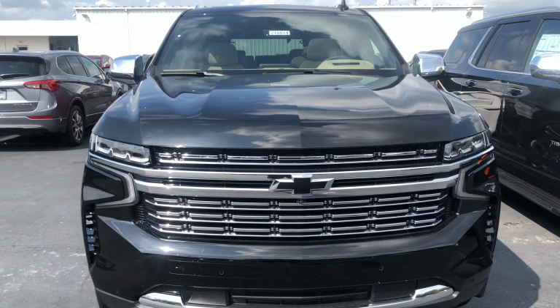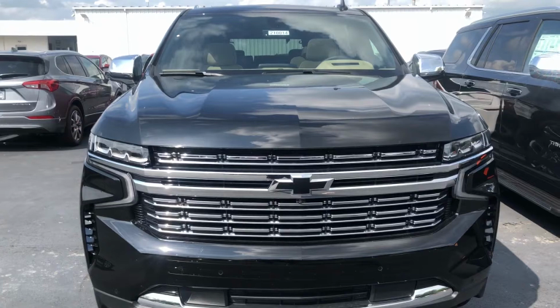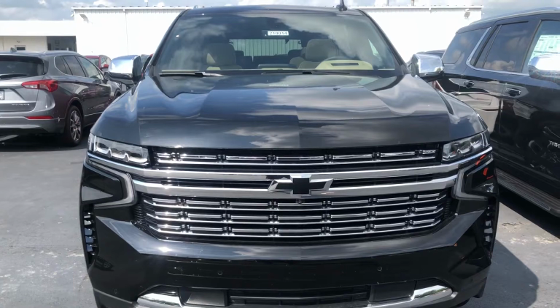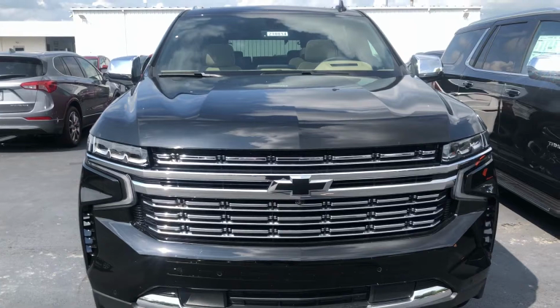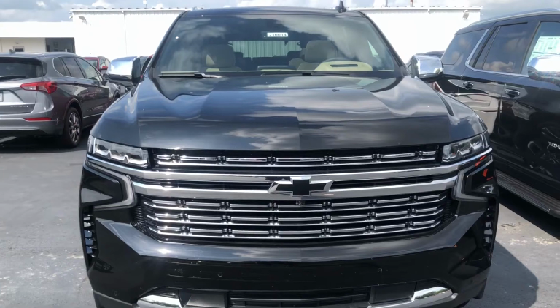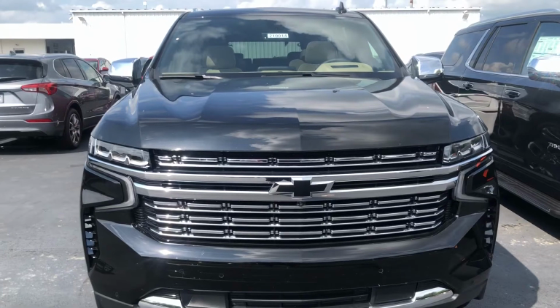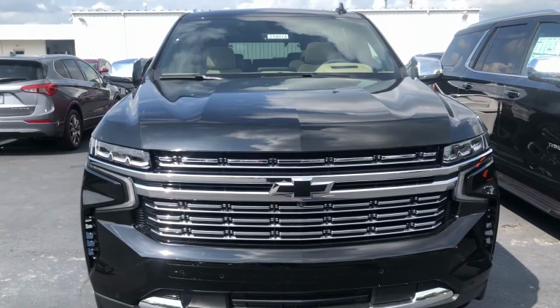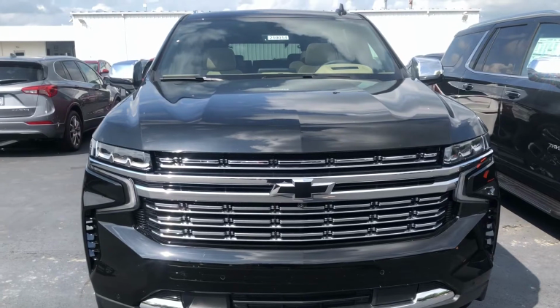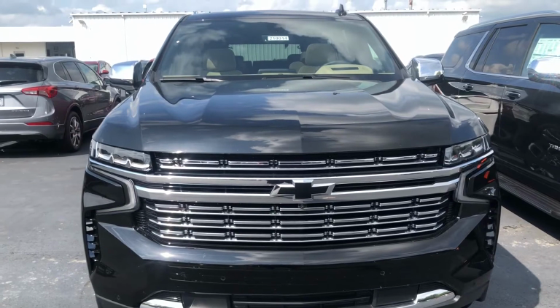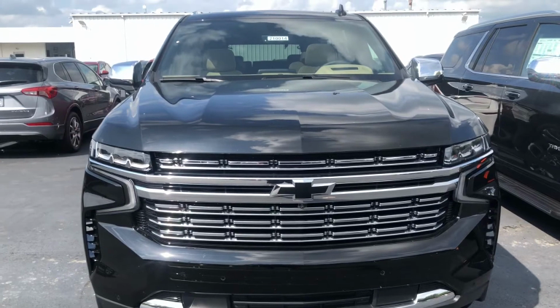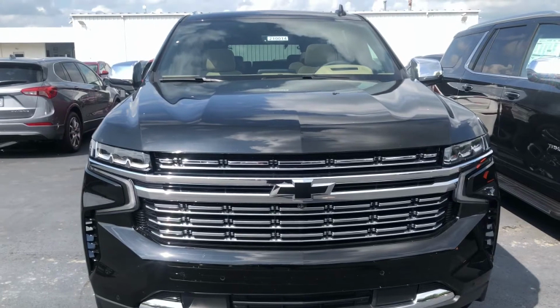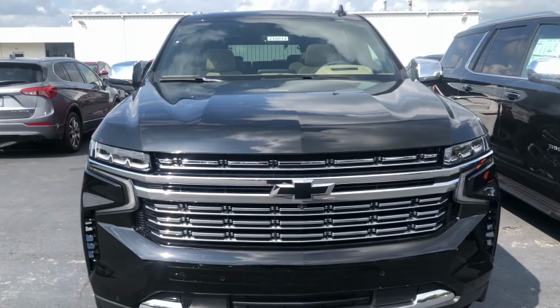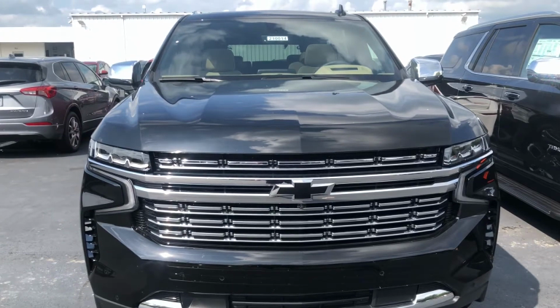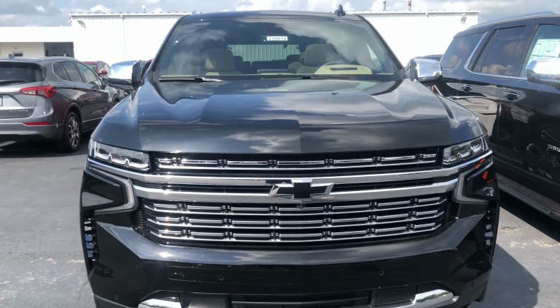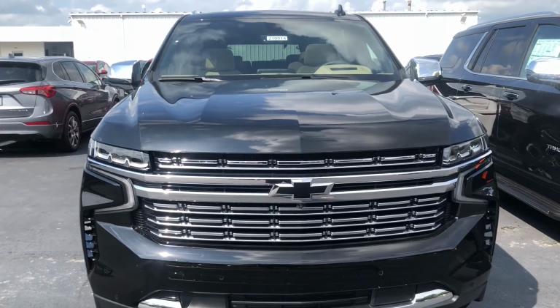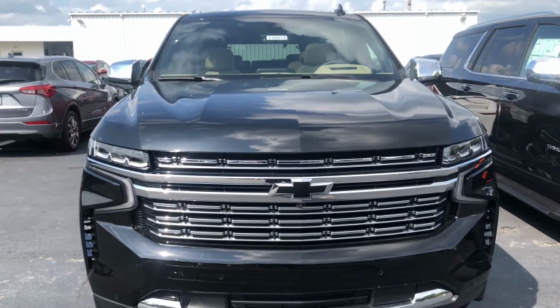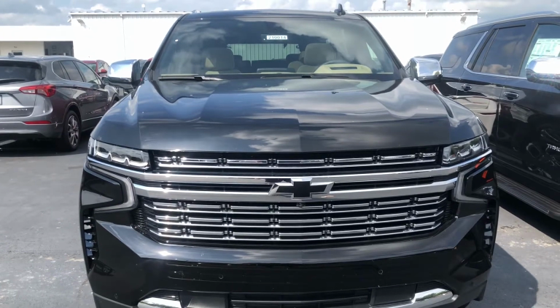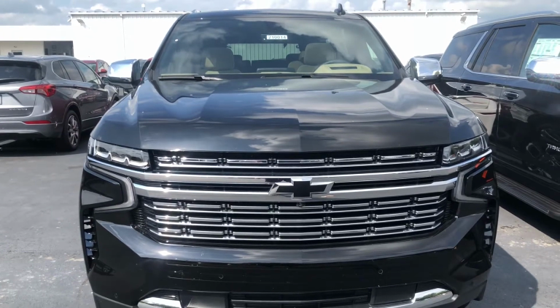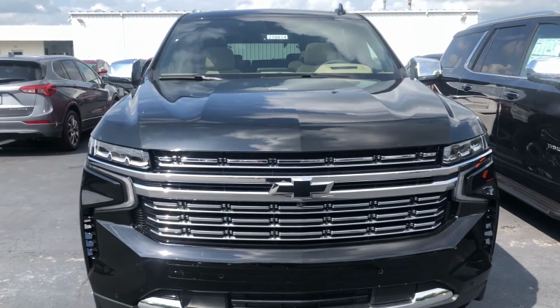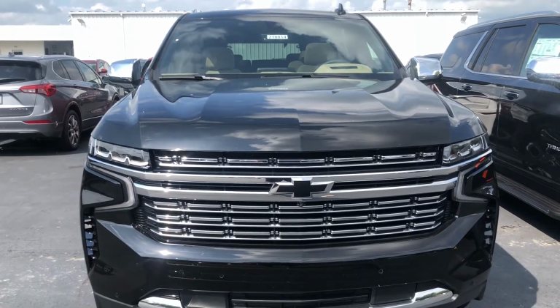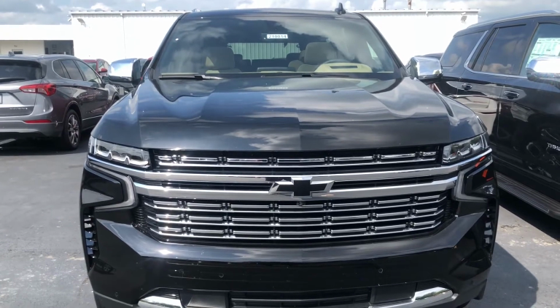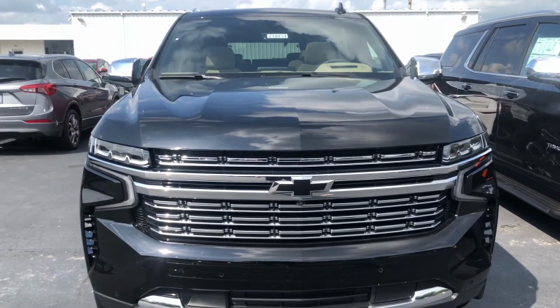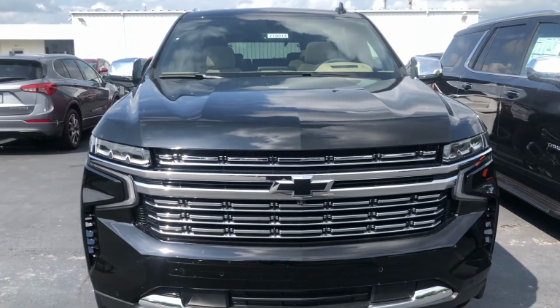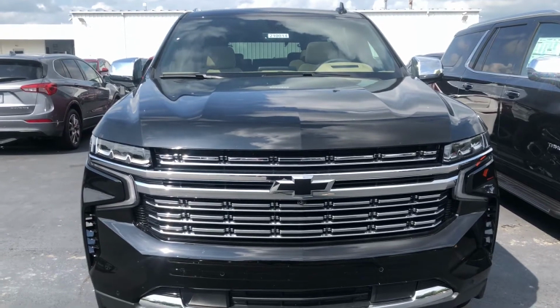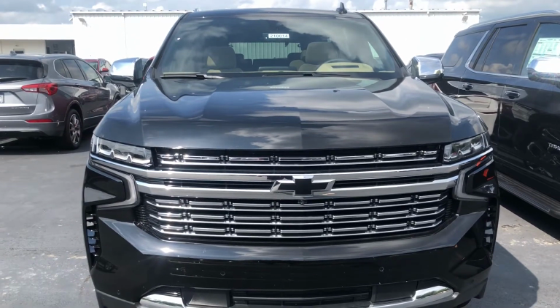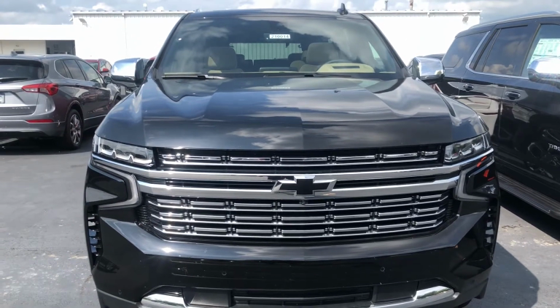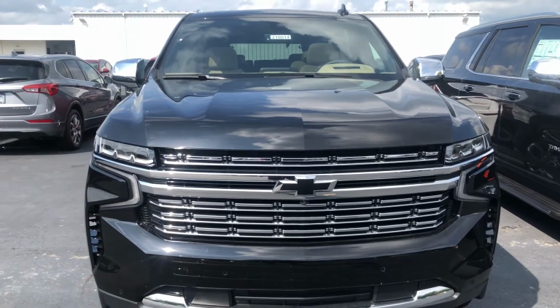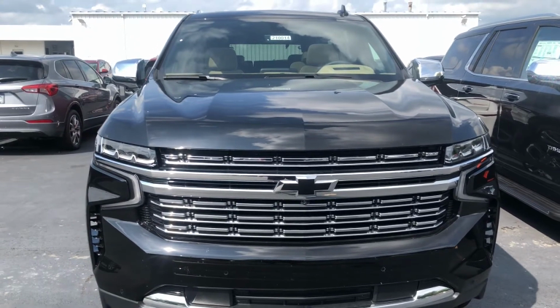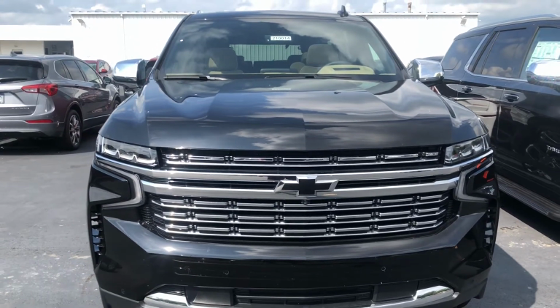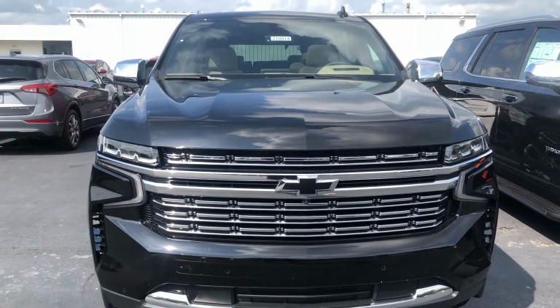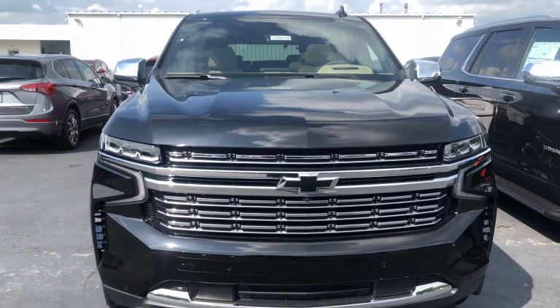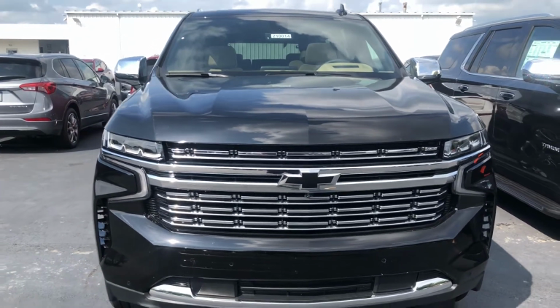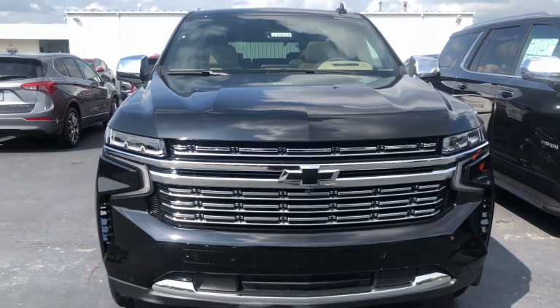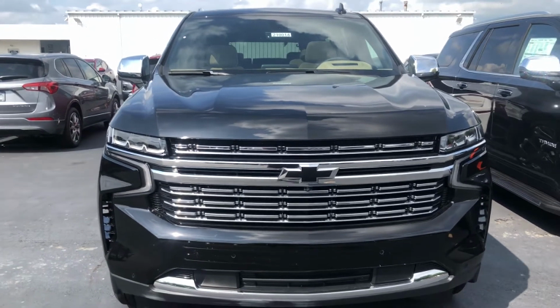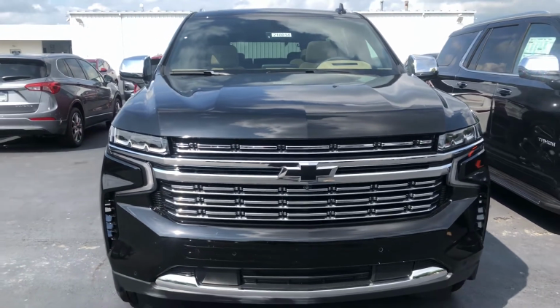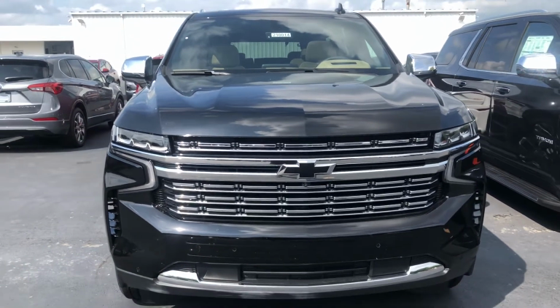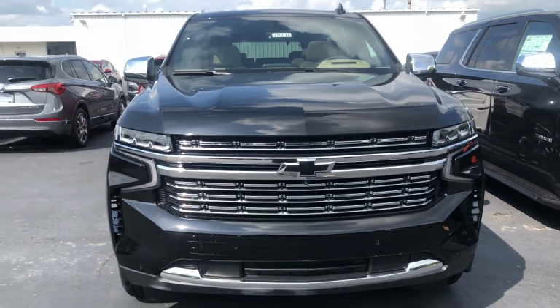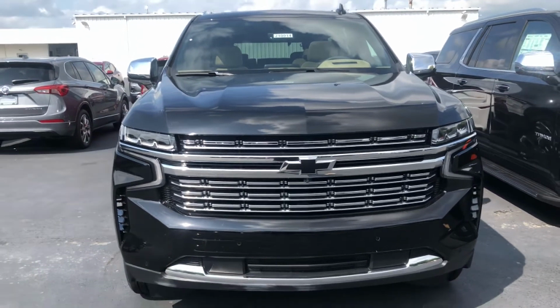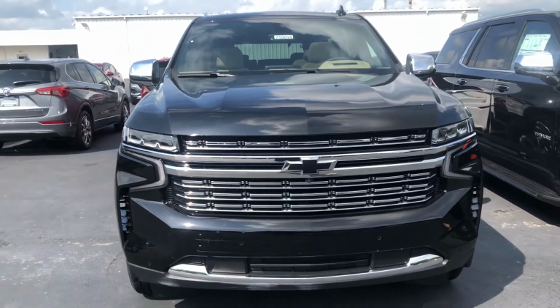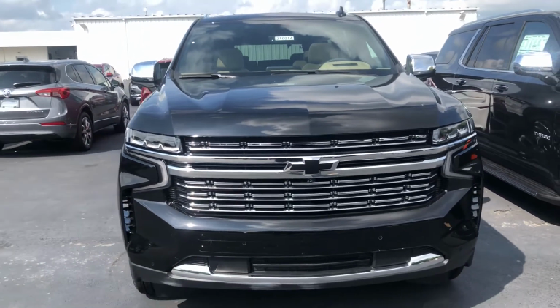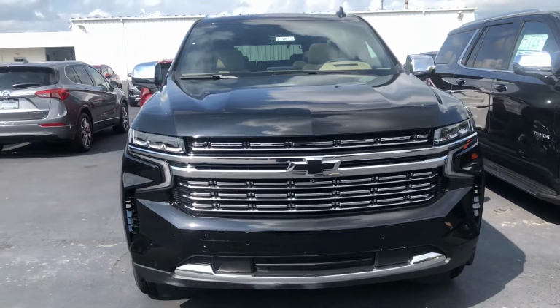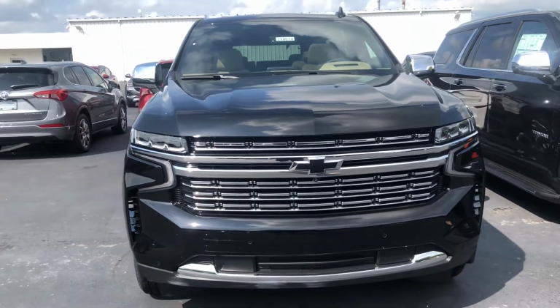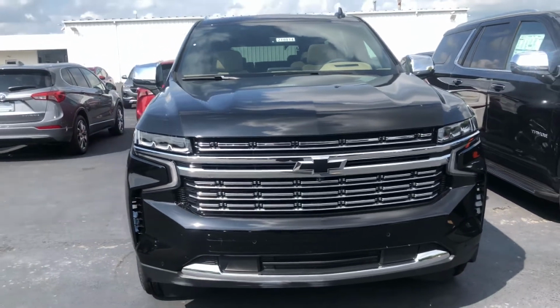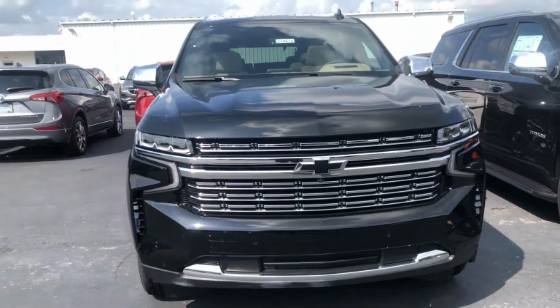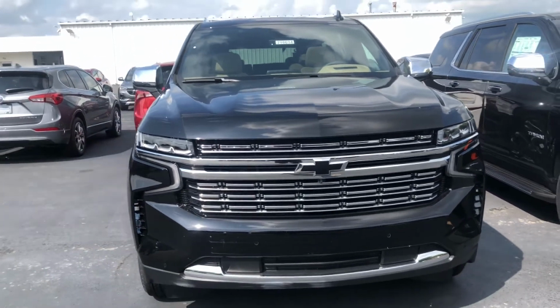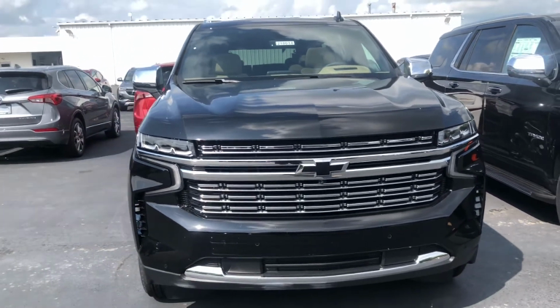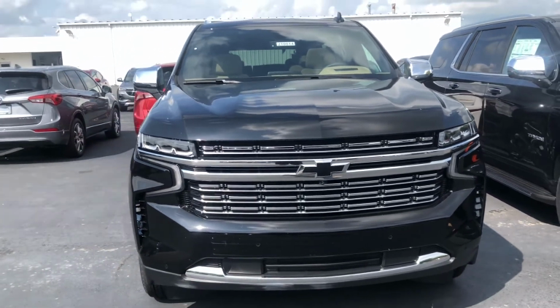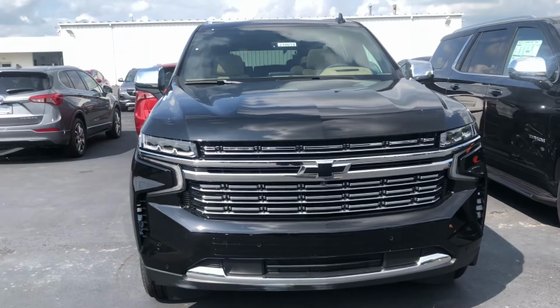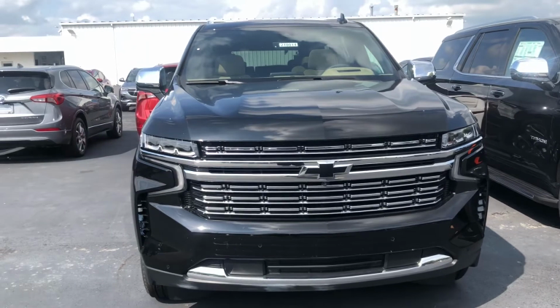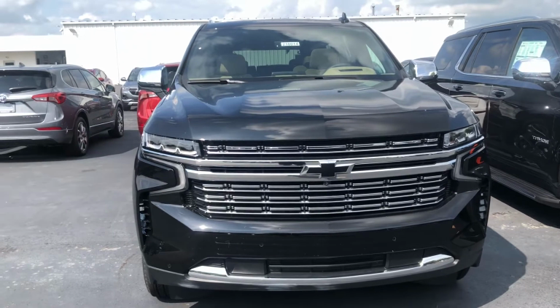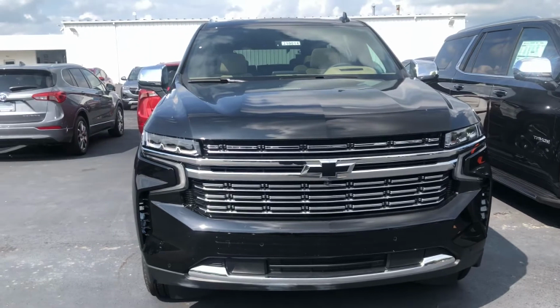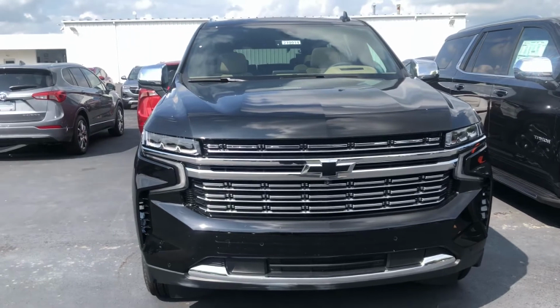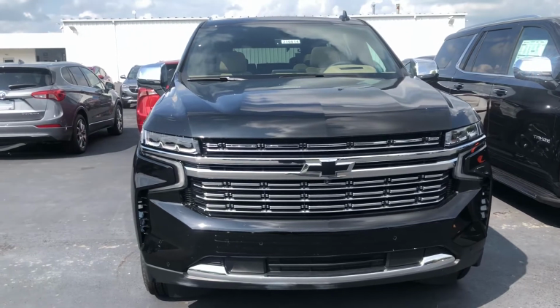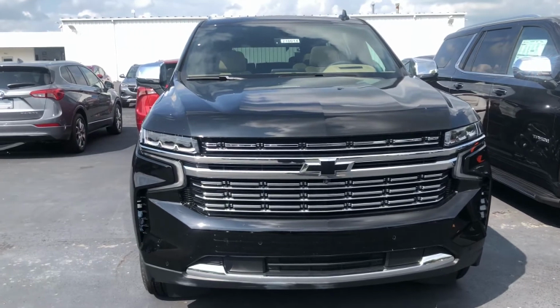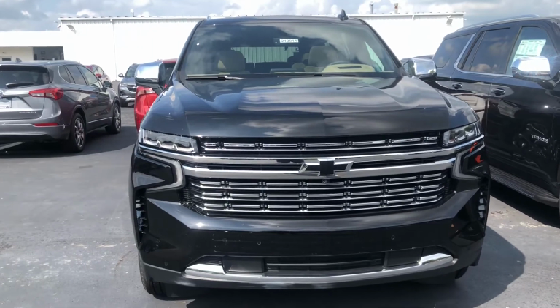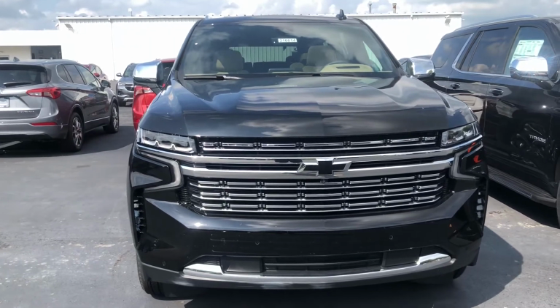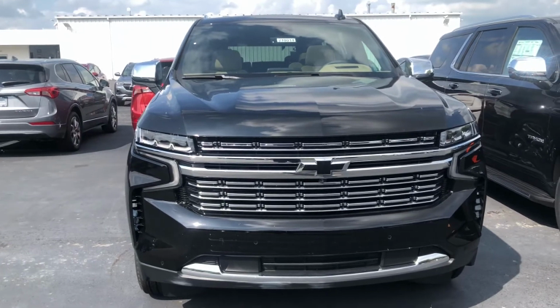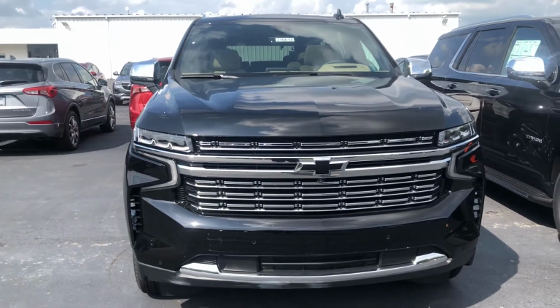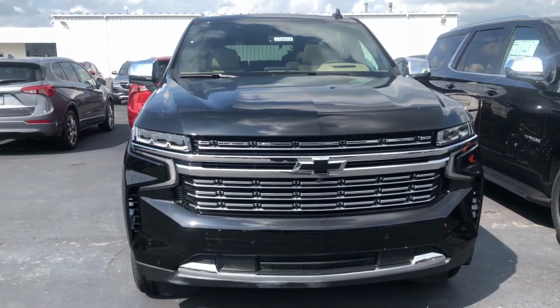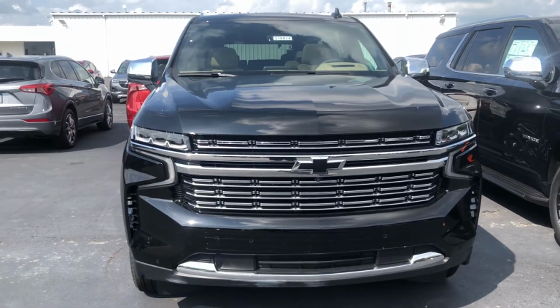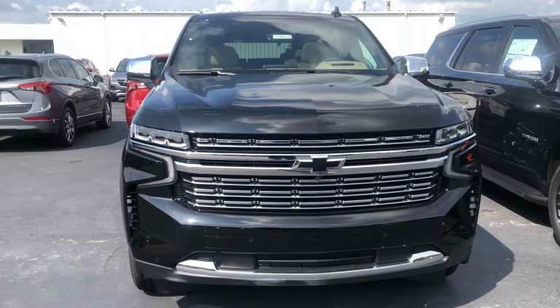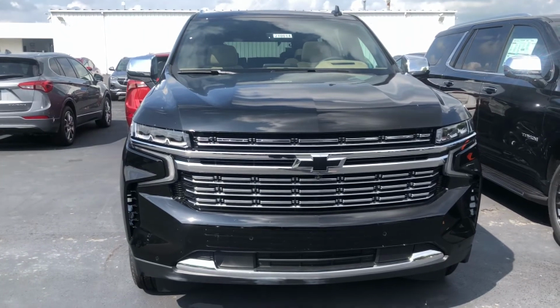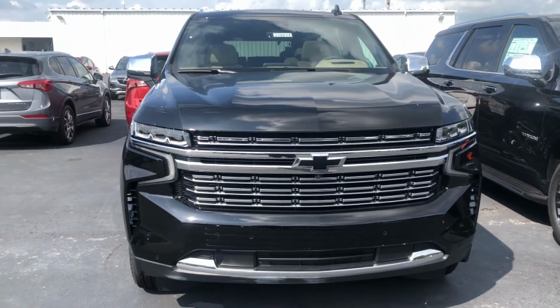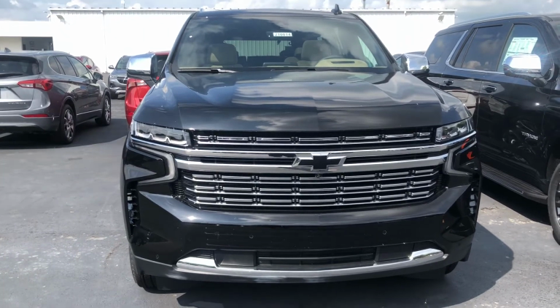Hi Stacey, this is Jeff Hayes at Fireland Chevrolet. This is your personalized video of the 2021 Chevrolet Tahoe.